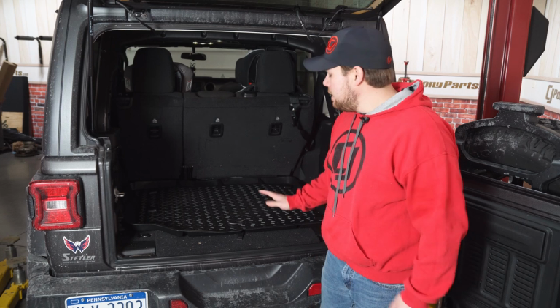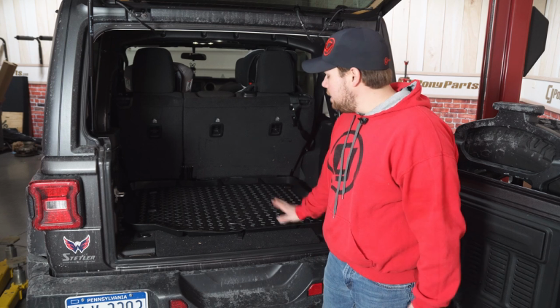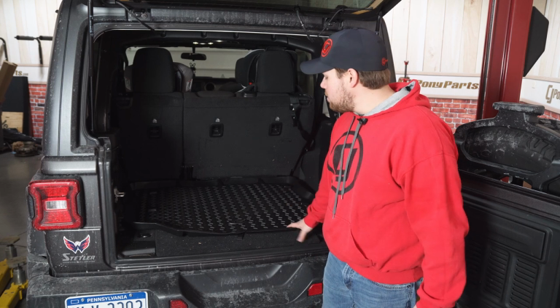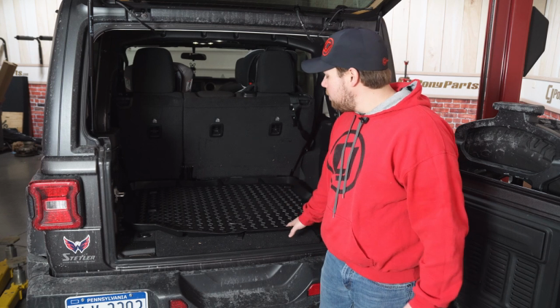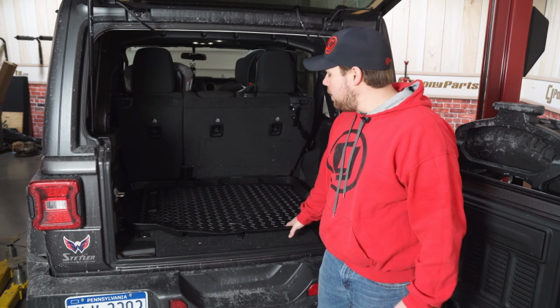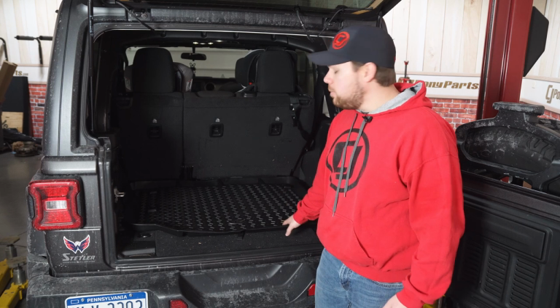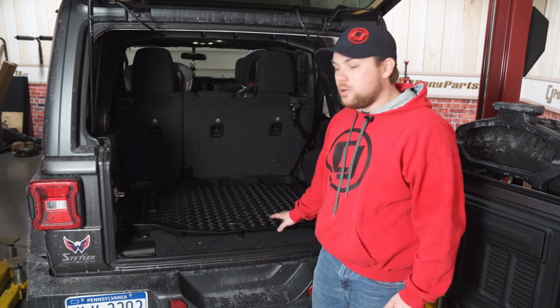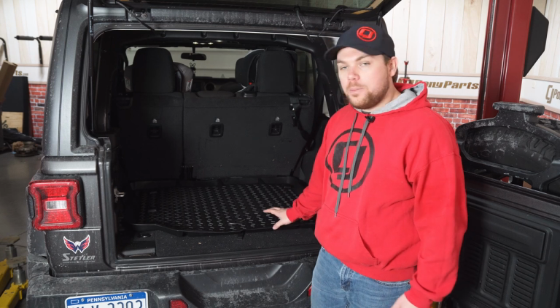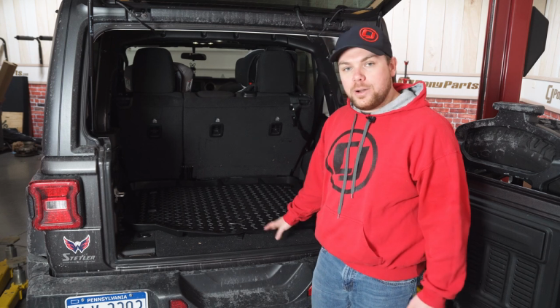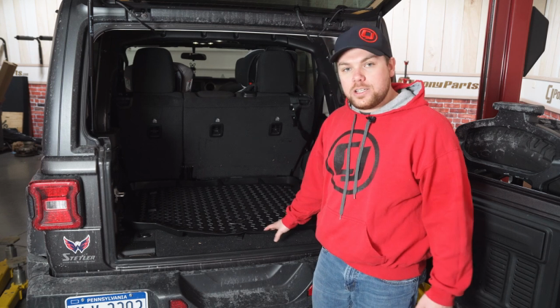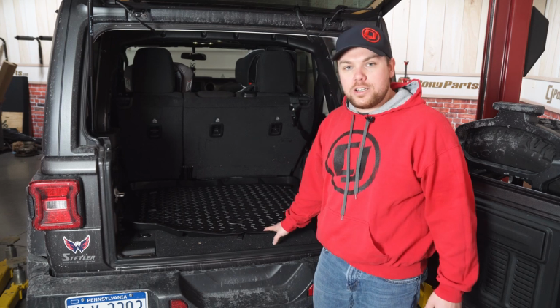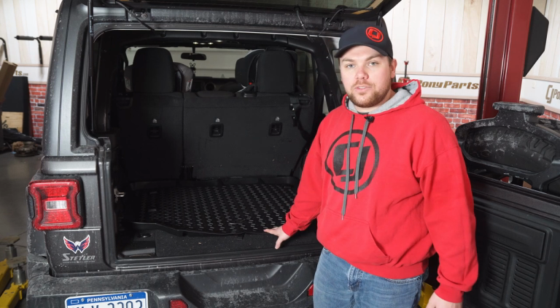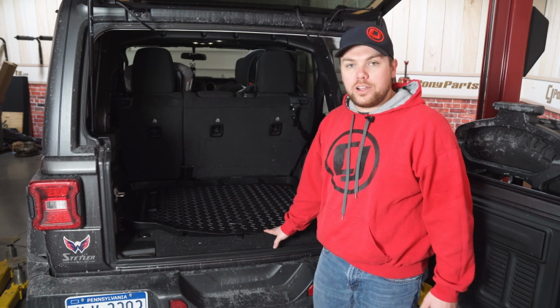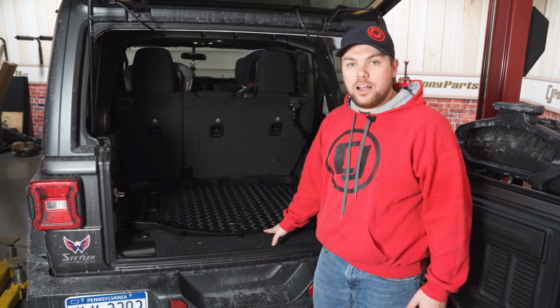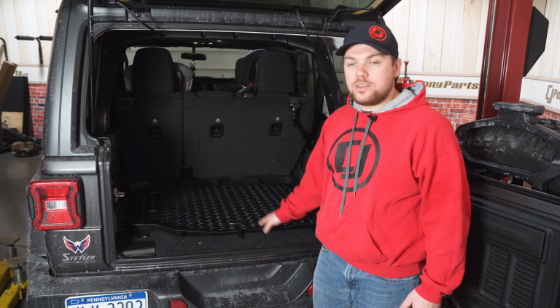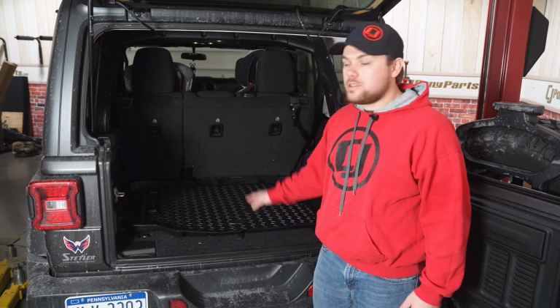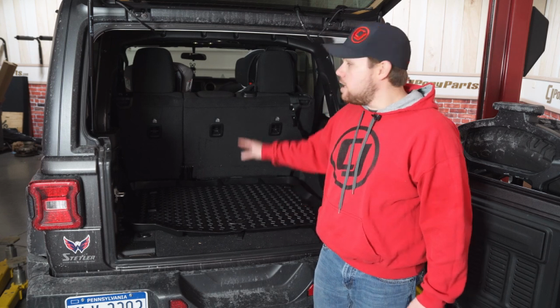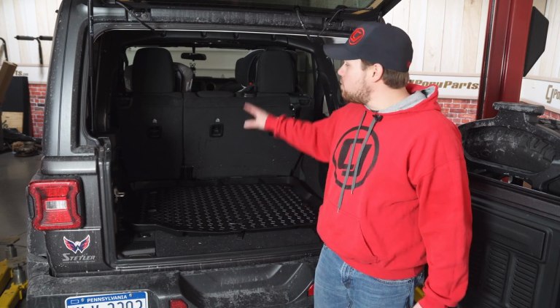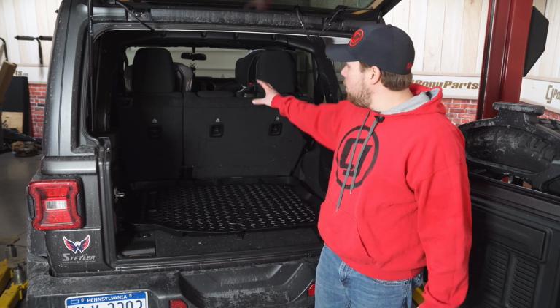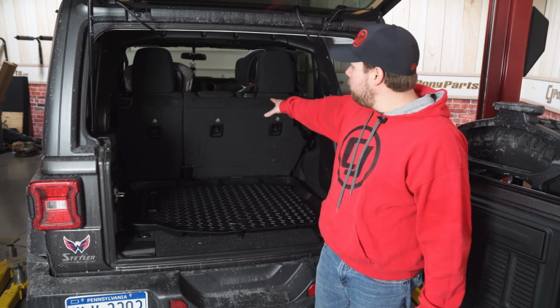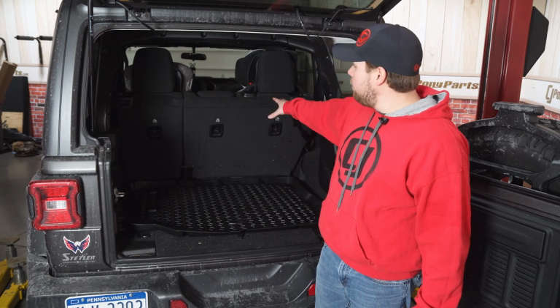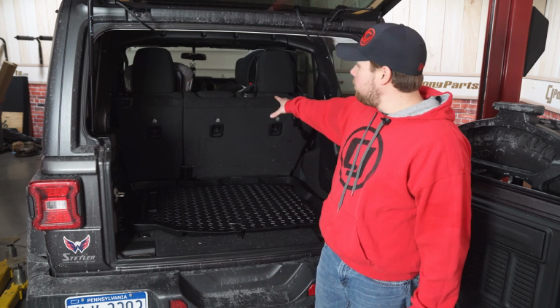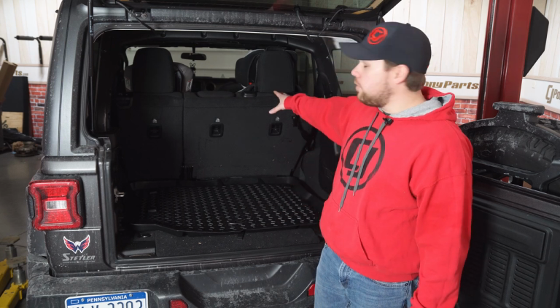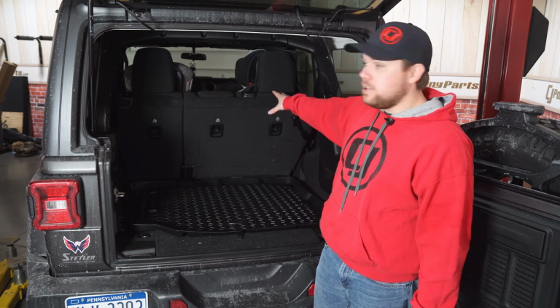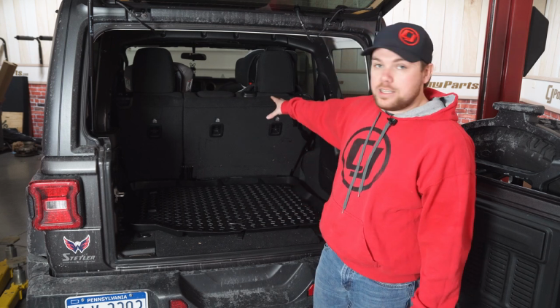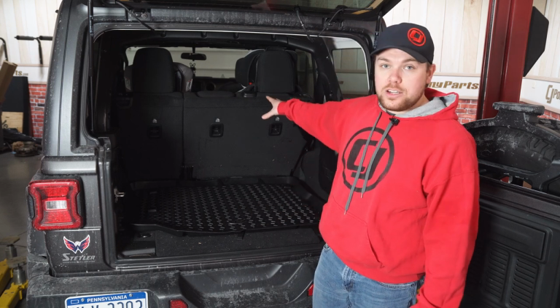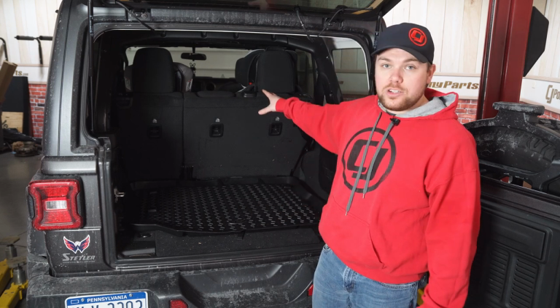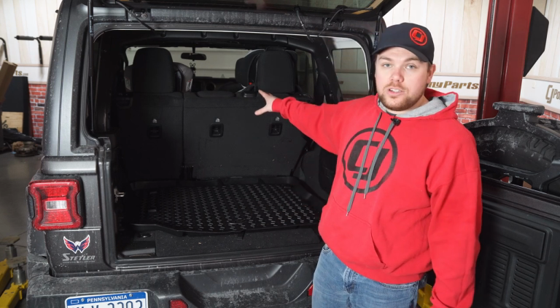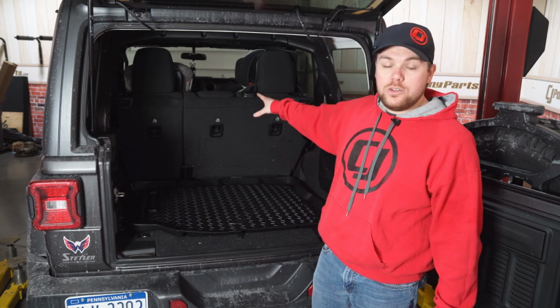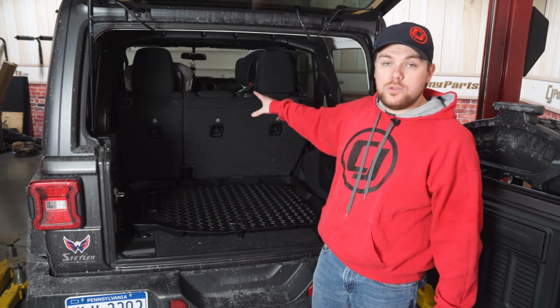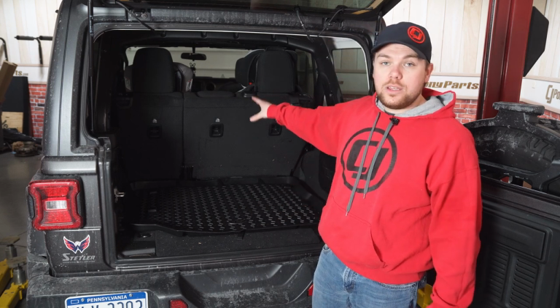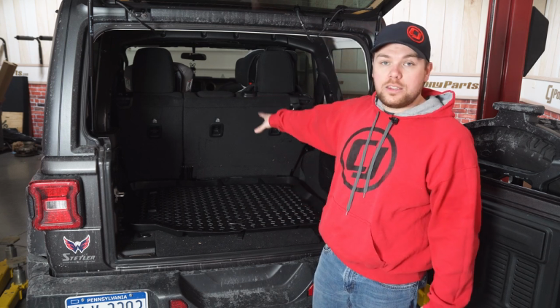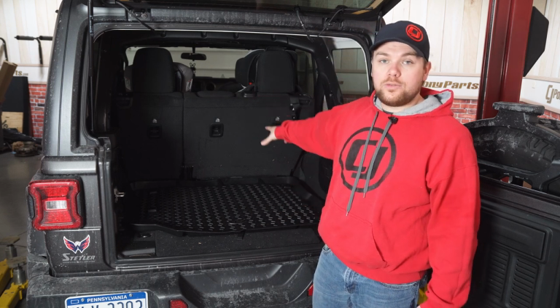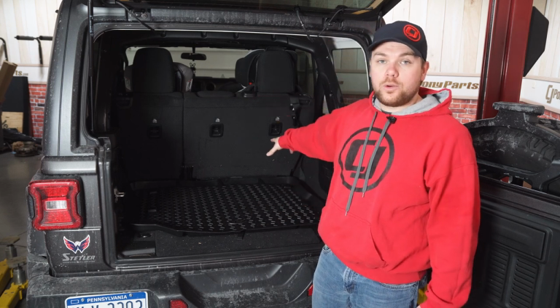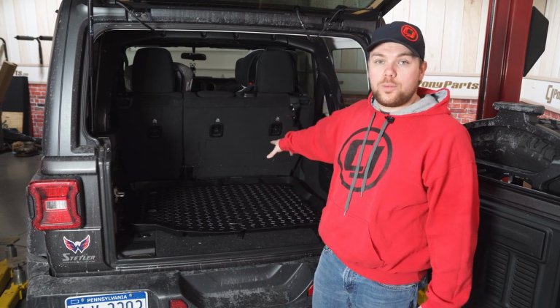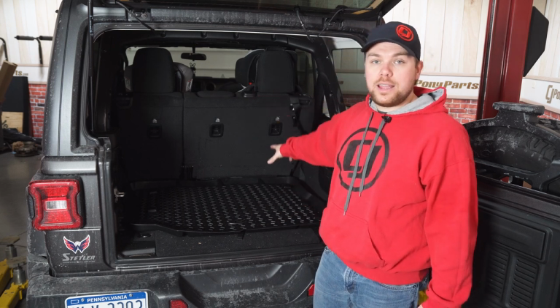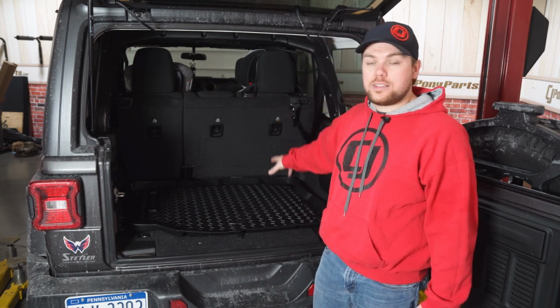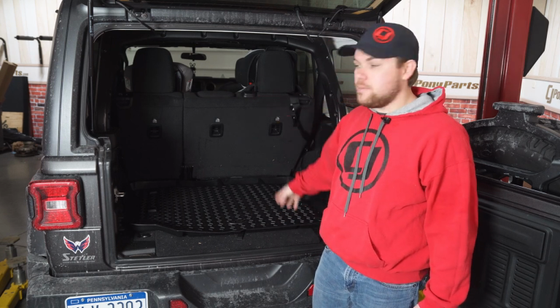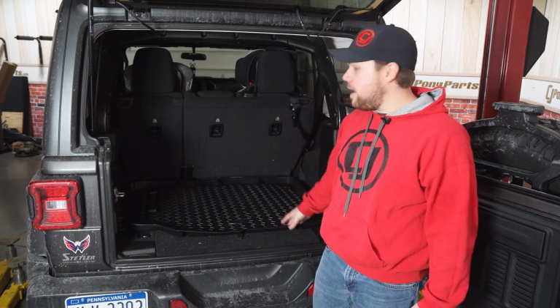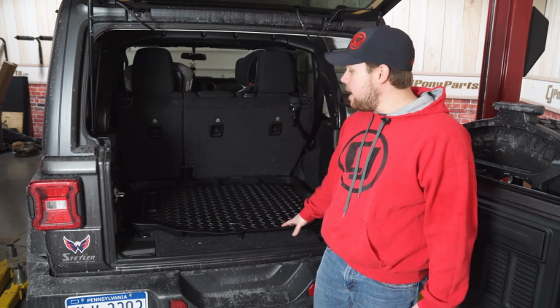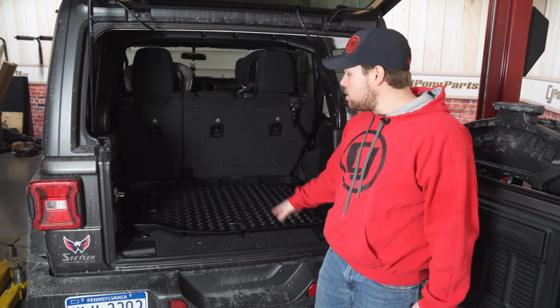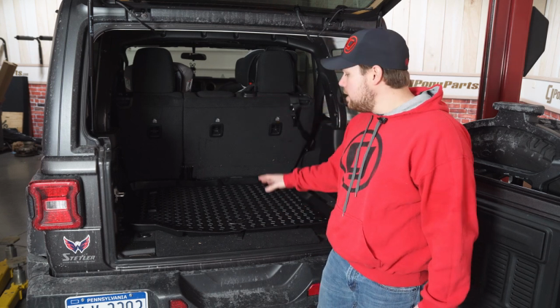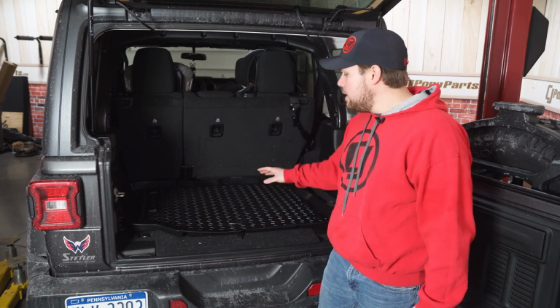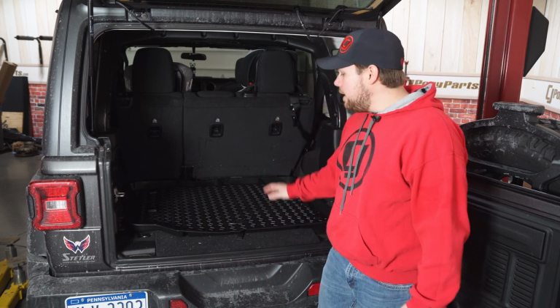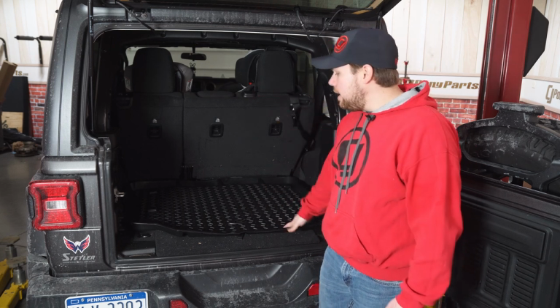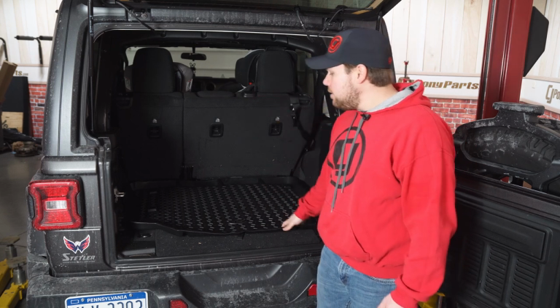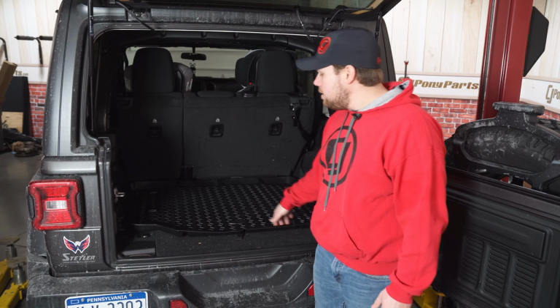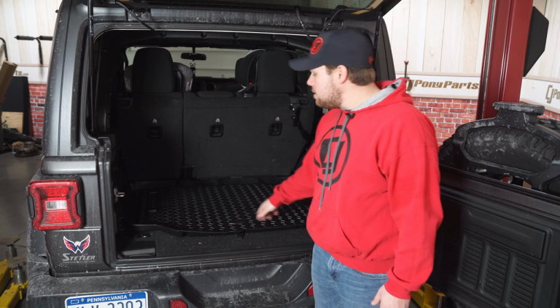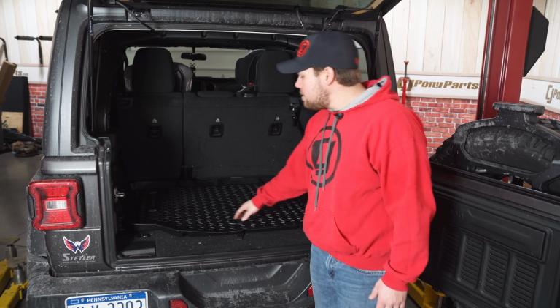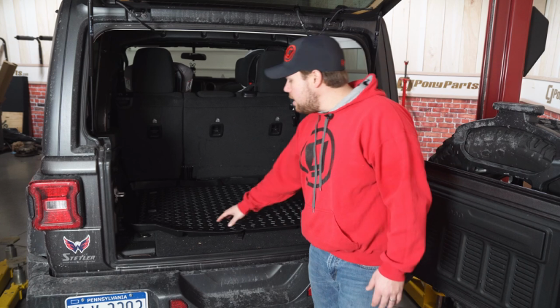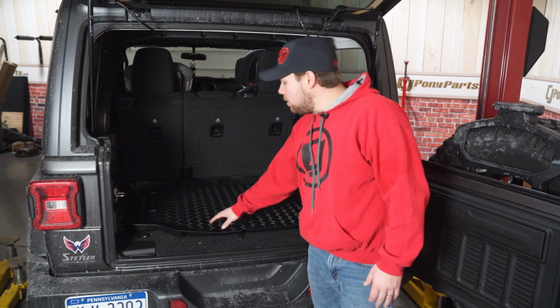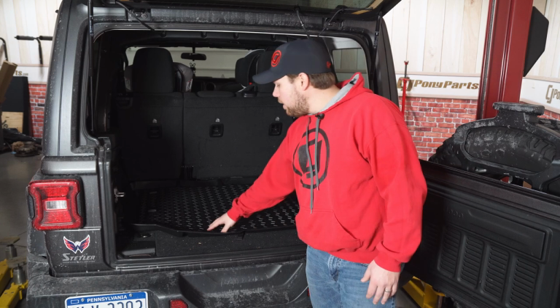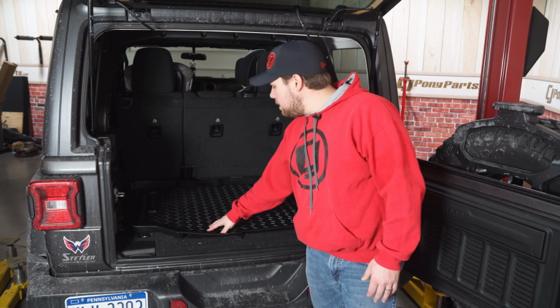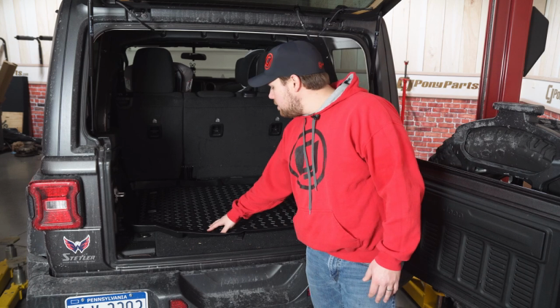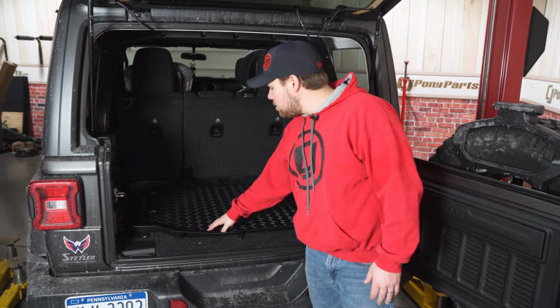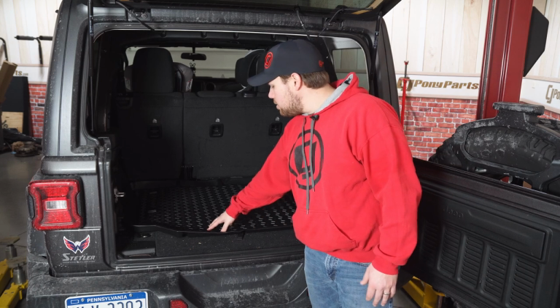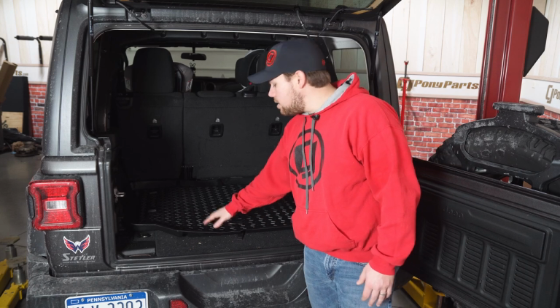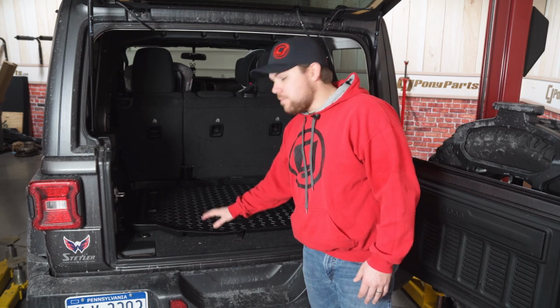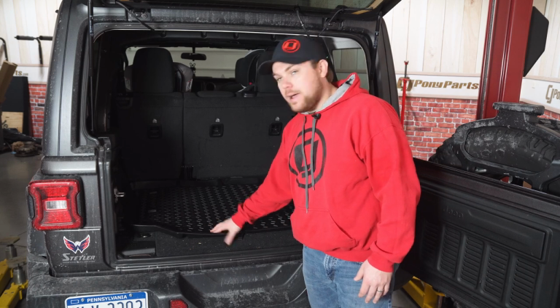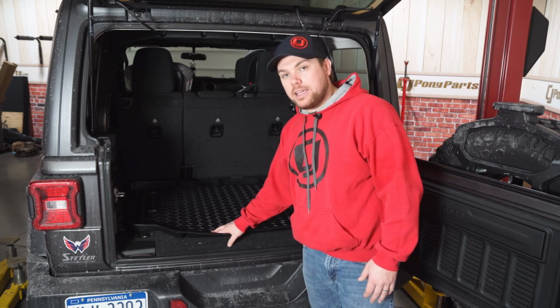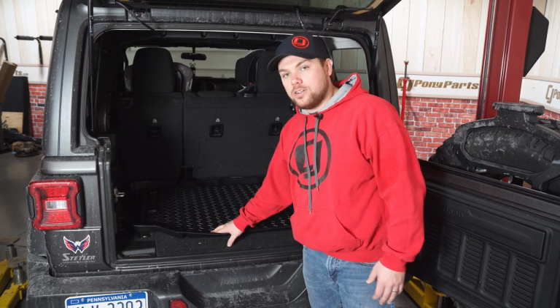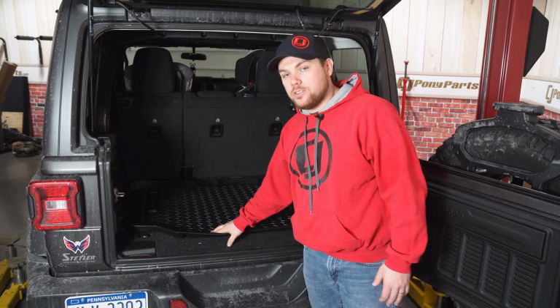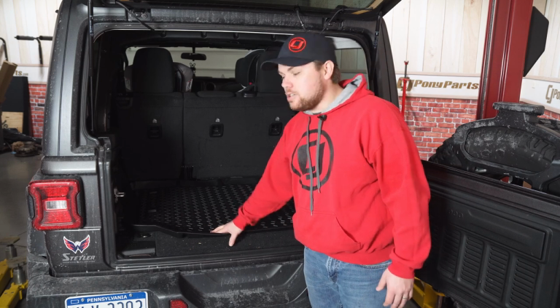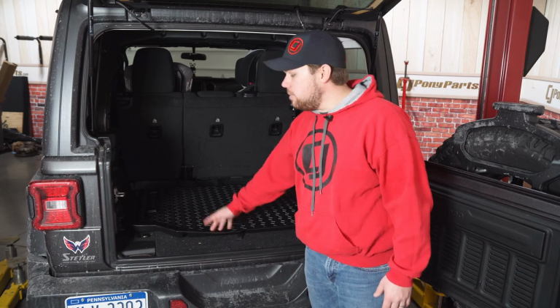These are available in a bunch of different colors as well for the front section too. You can get the floor mats to match, and I think this is a great addition to the back of your Jeep.